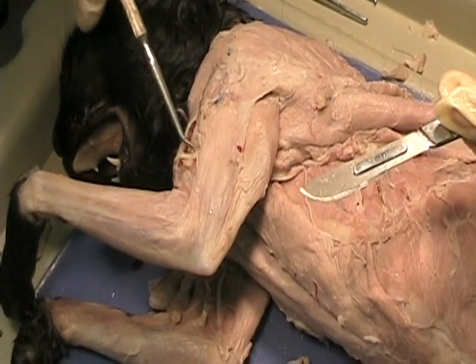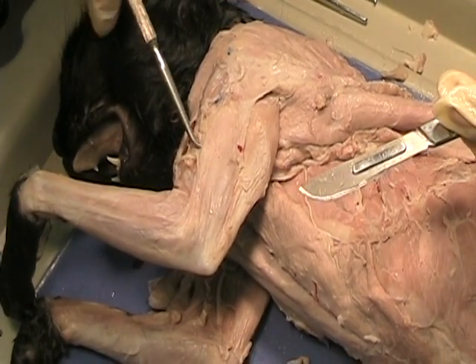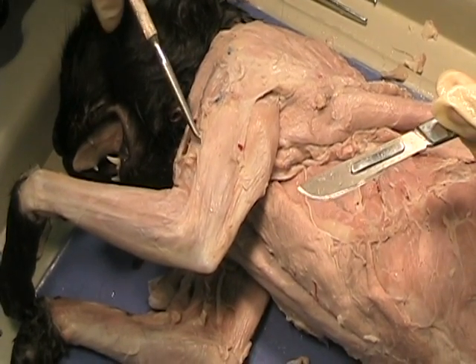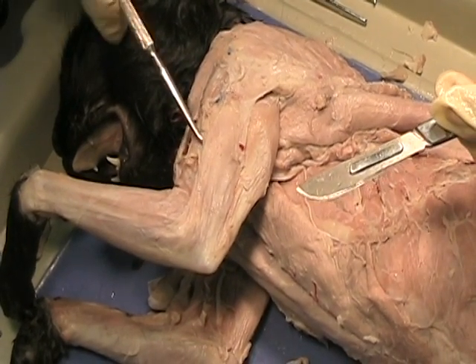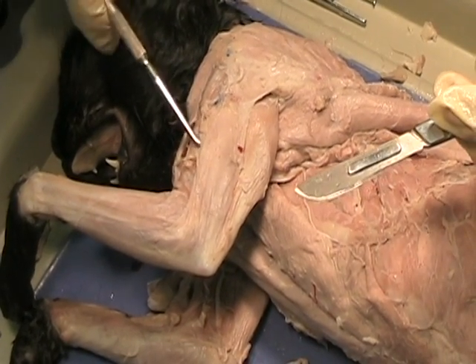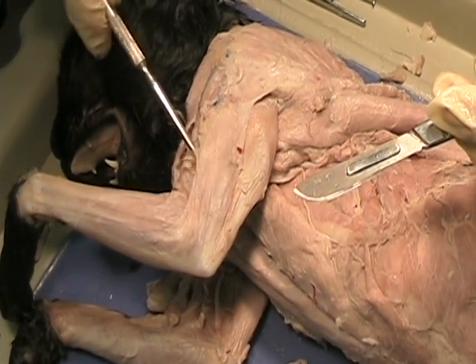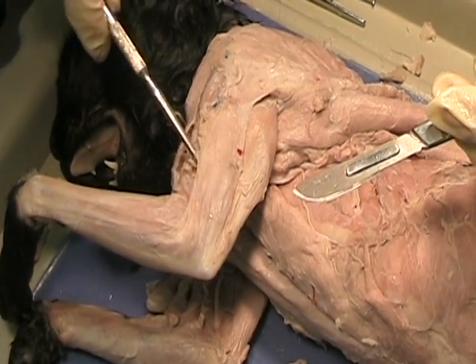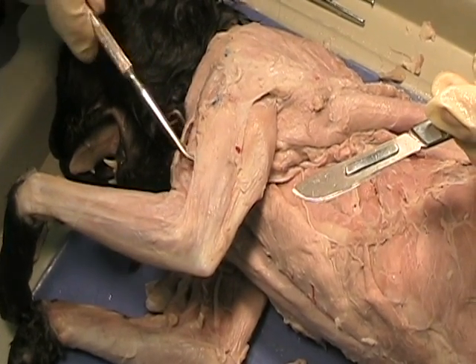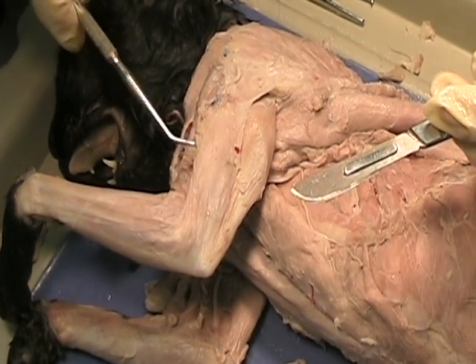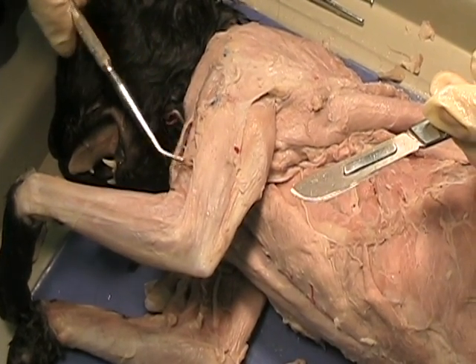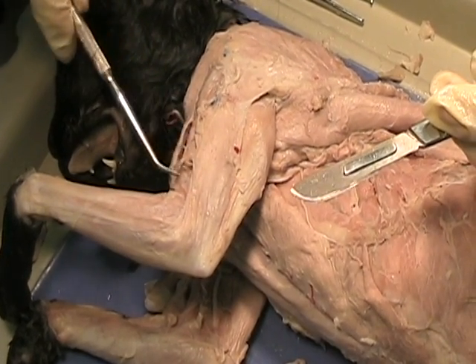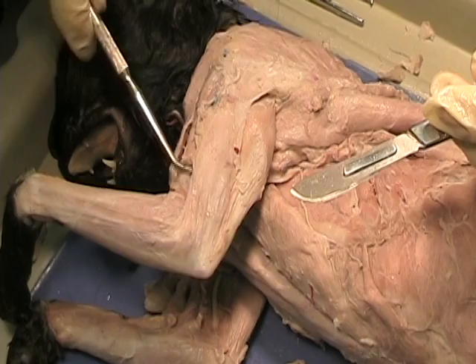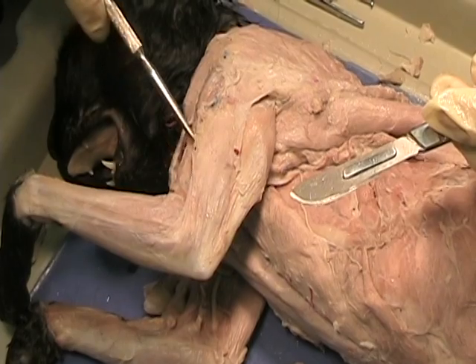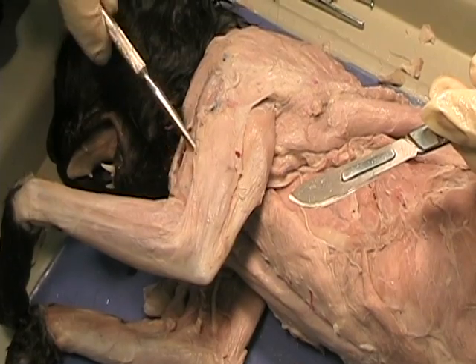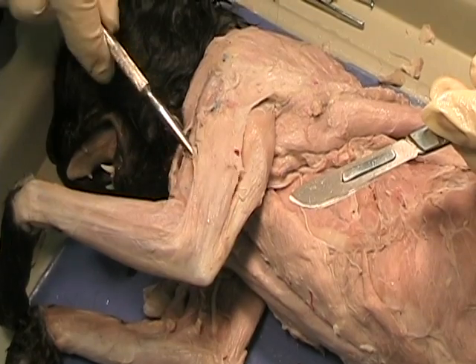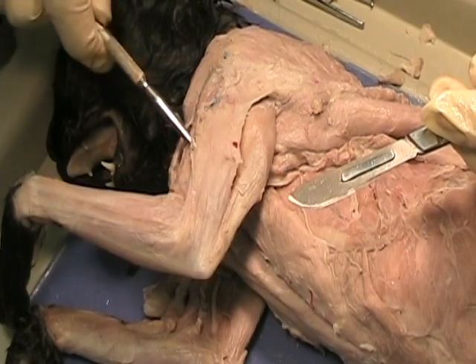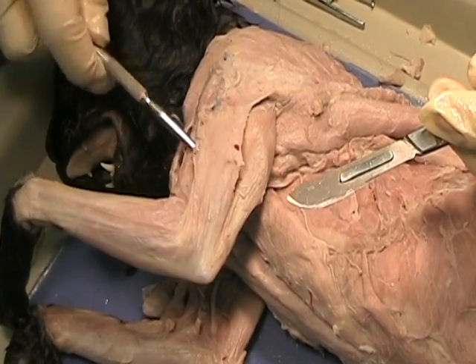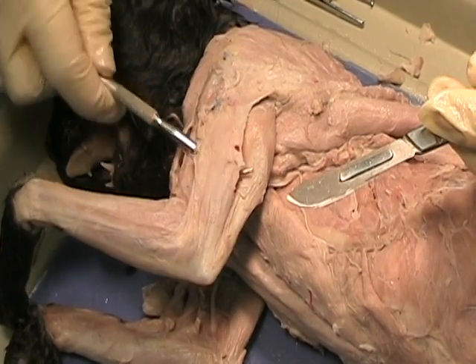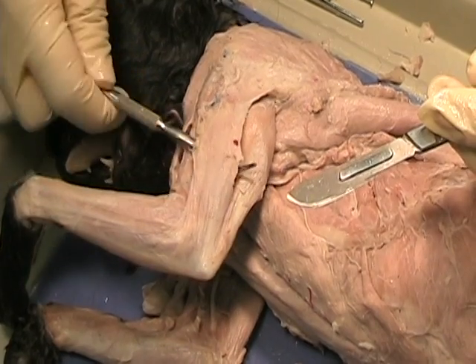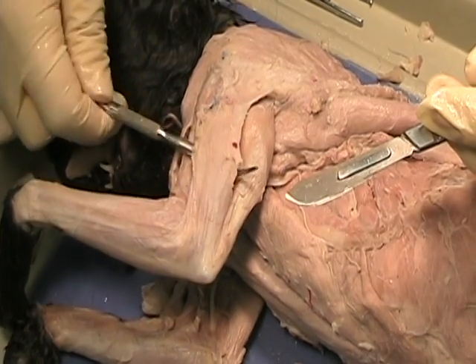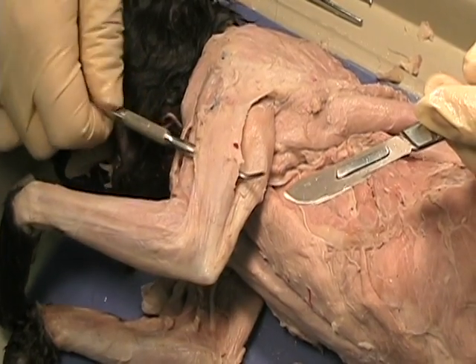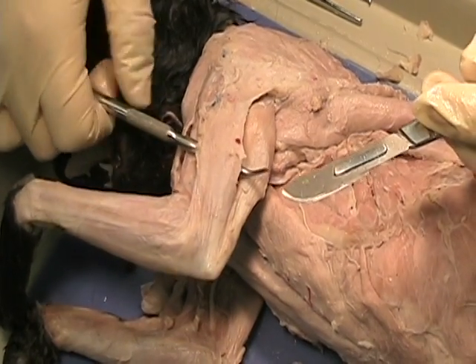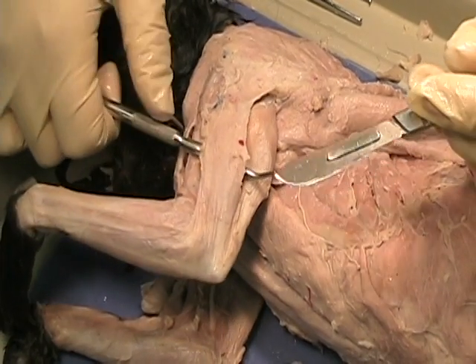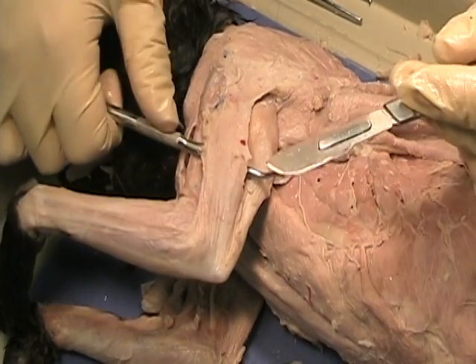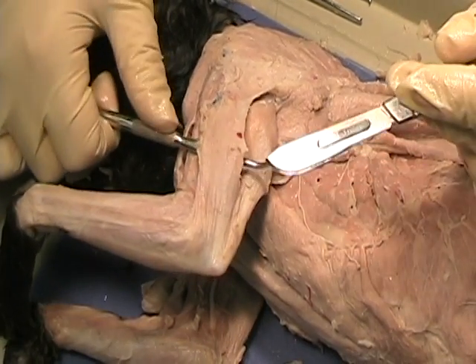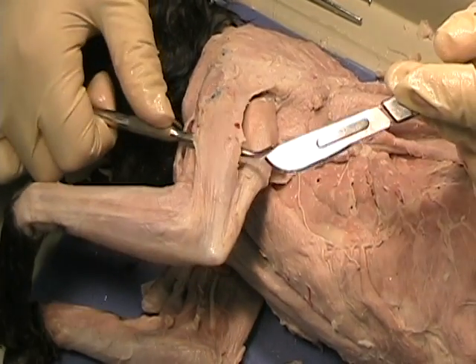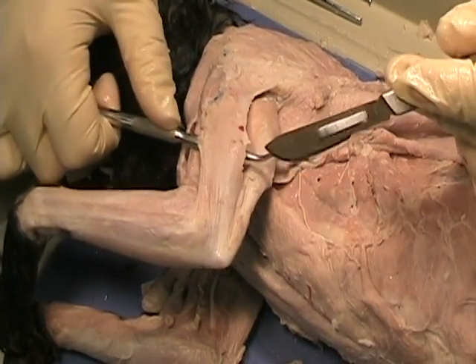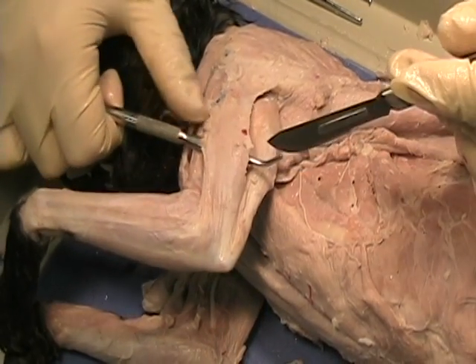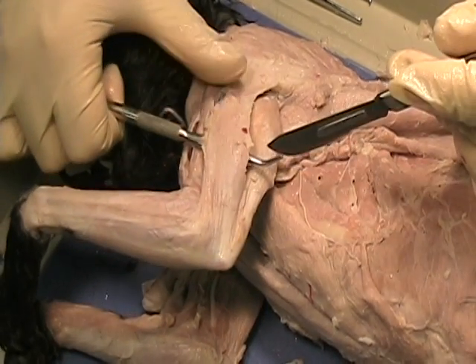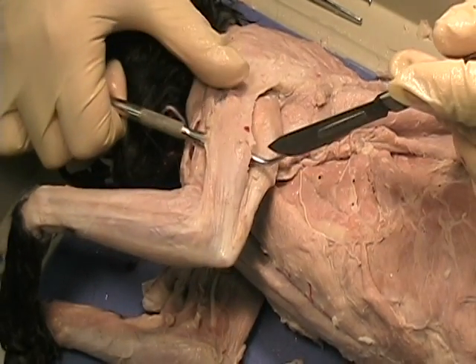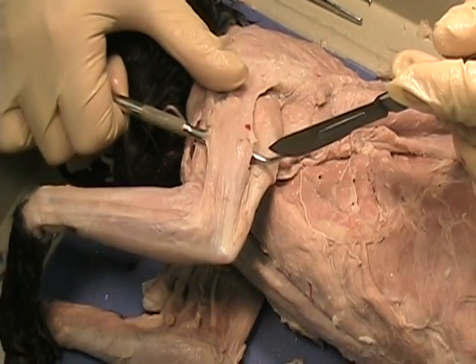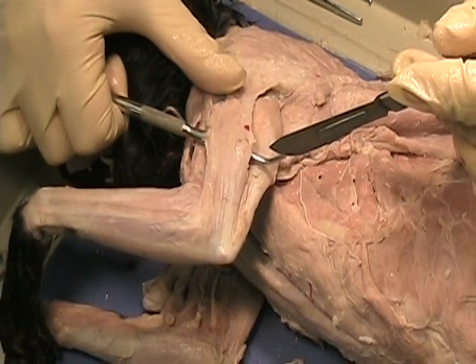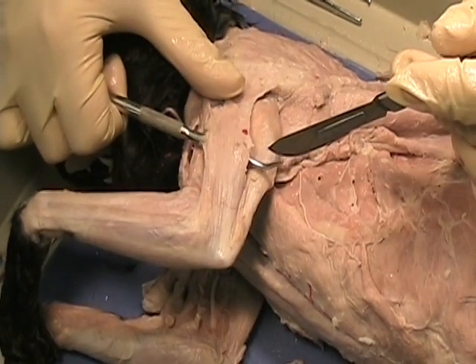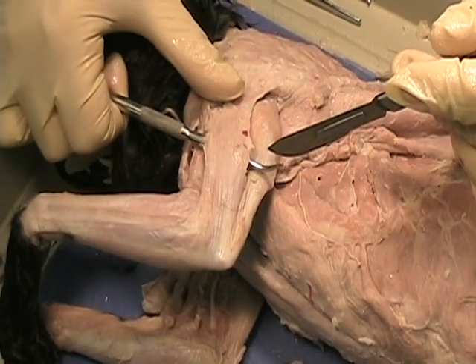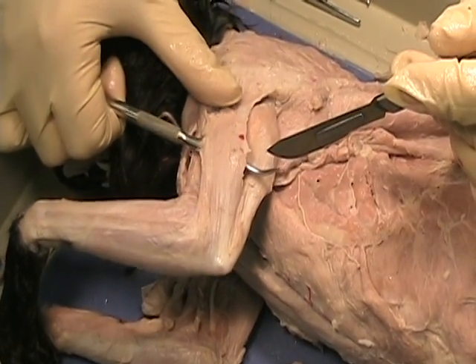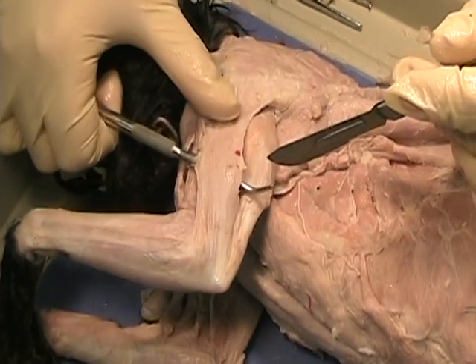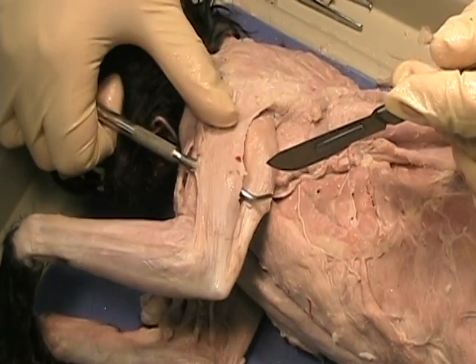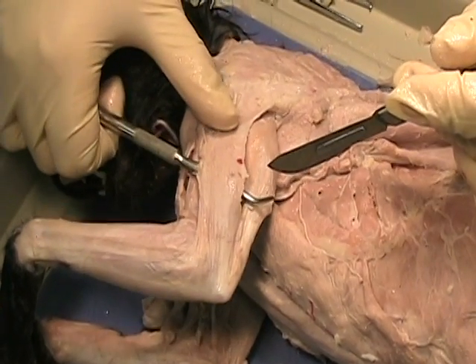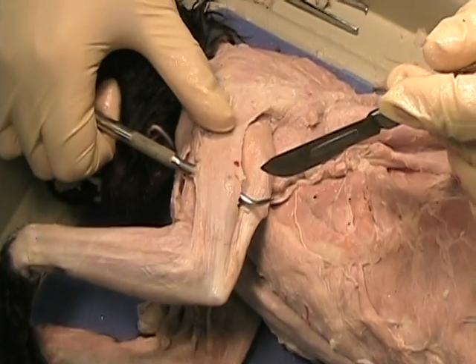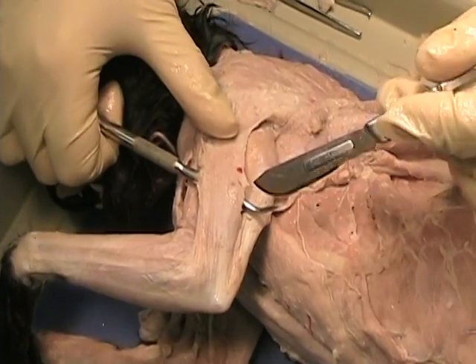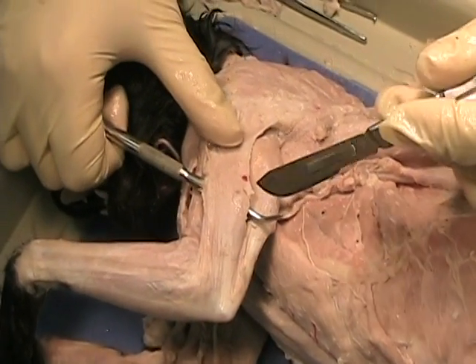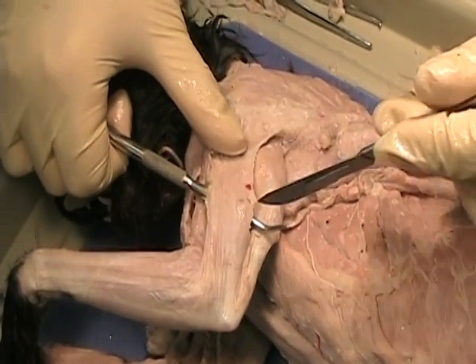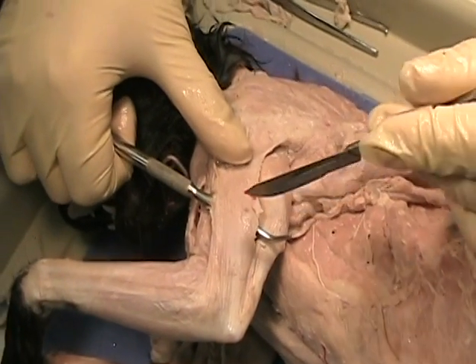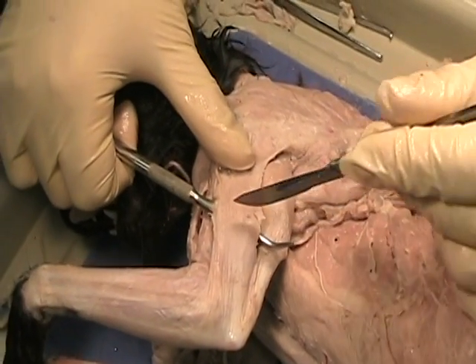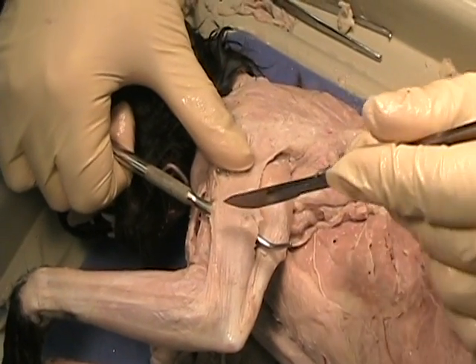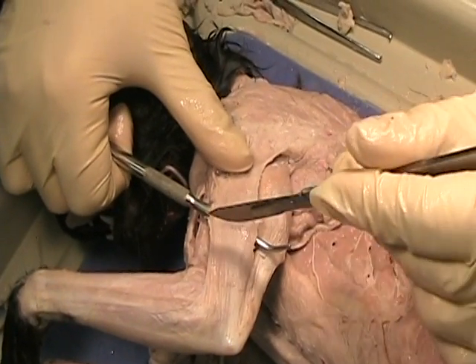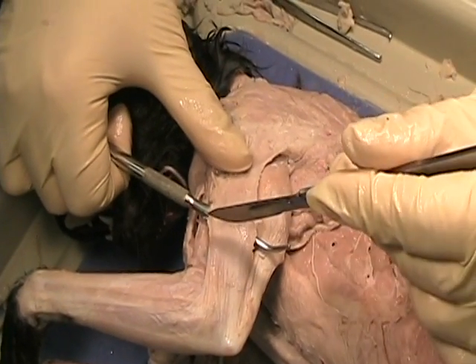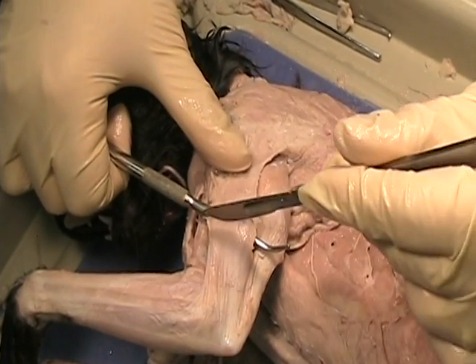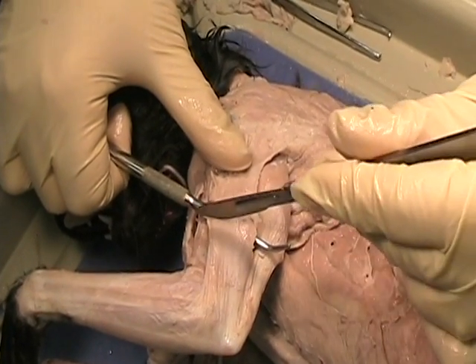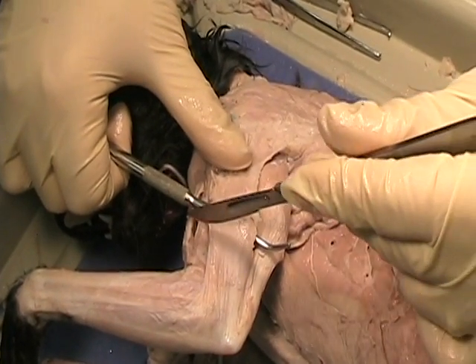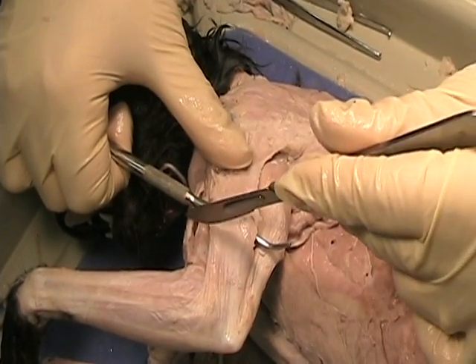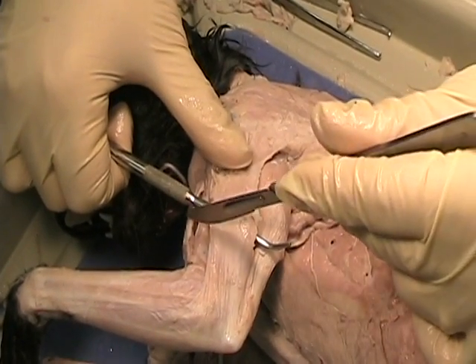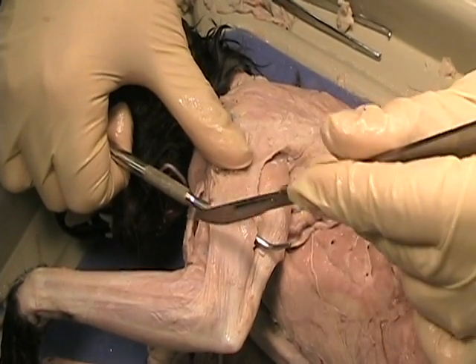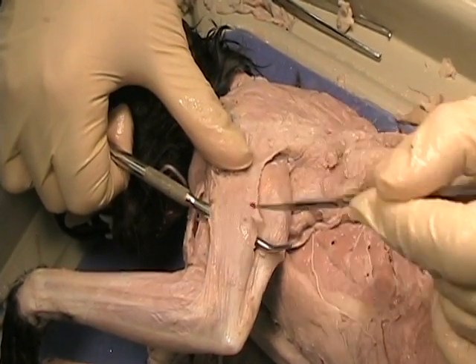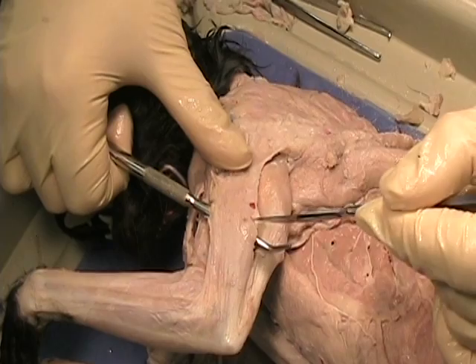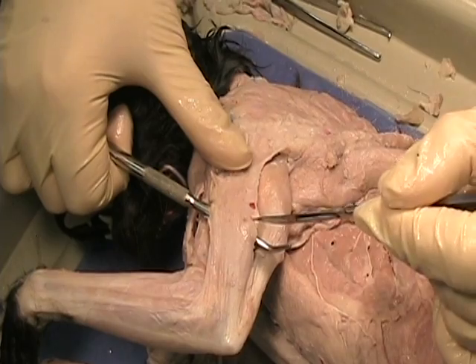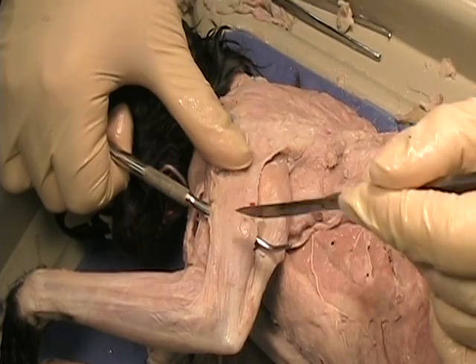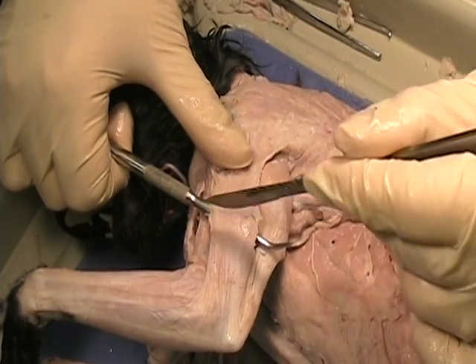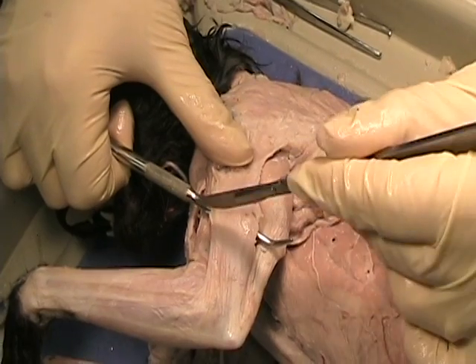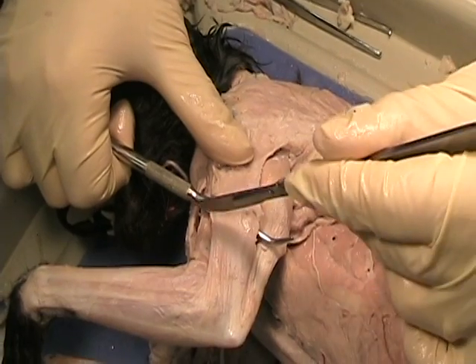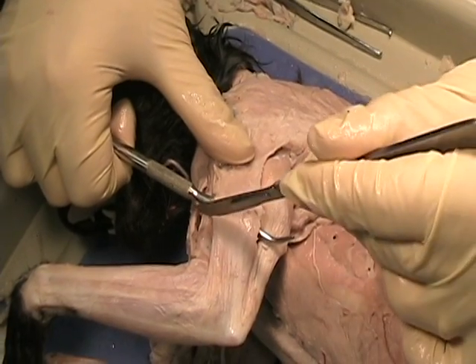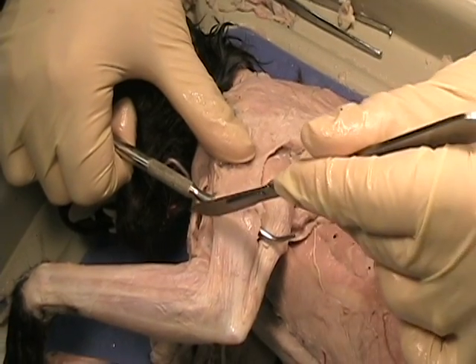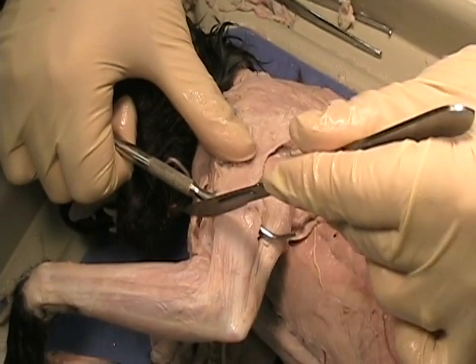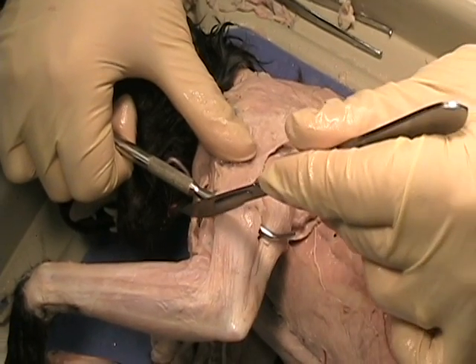Now what we're going to do is take and get a probe underneath the lateral head. Here's the lateral head by itself. We're going to transect it right down the middle.